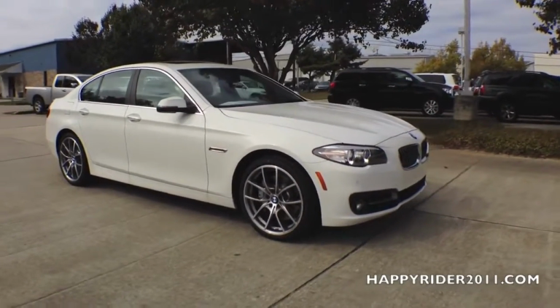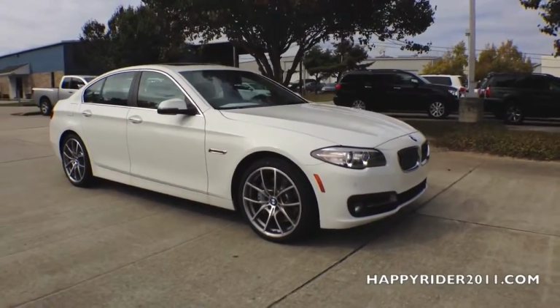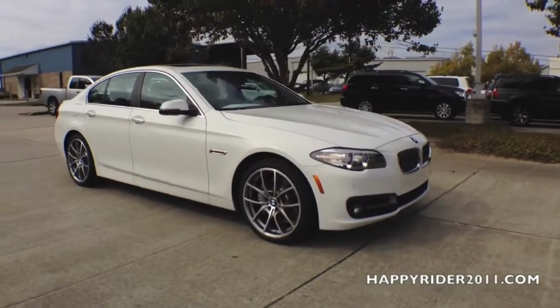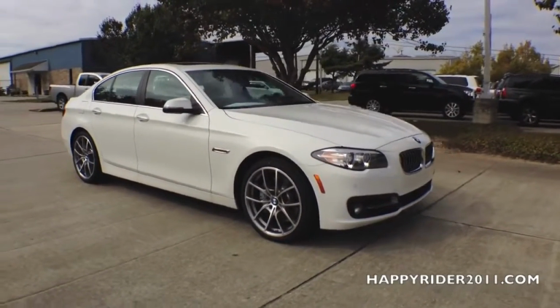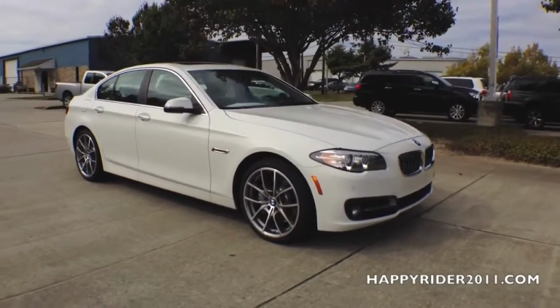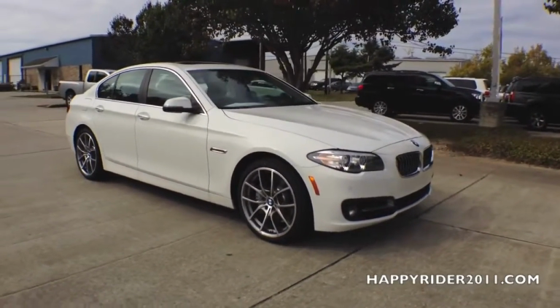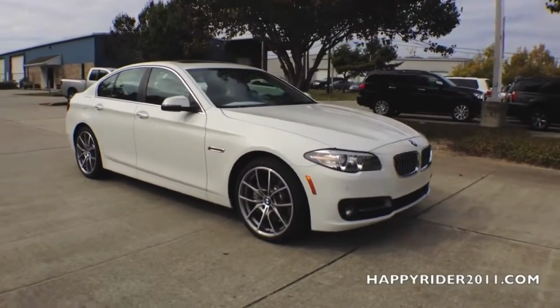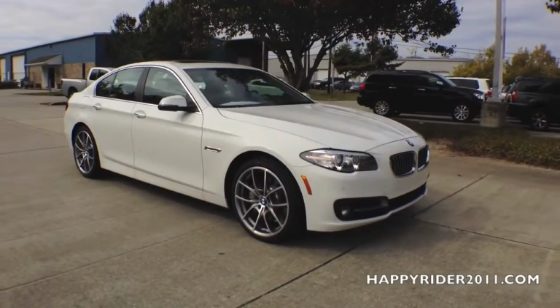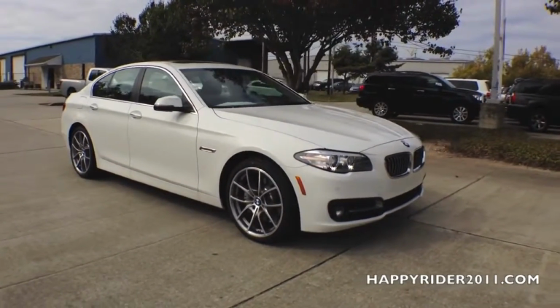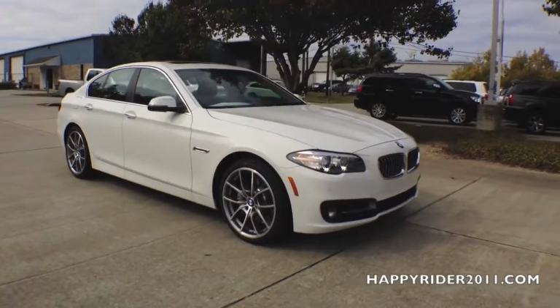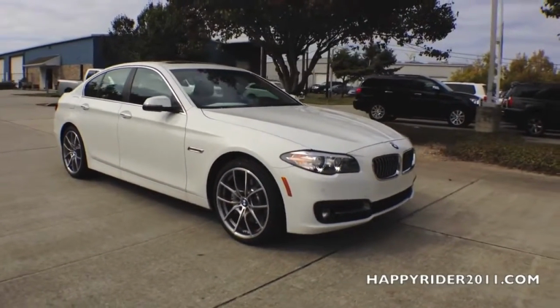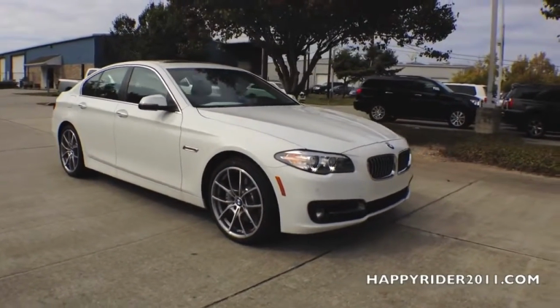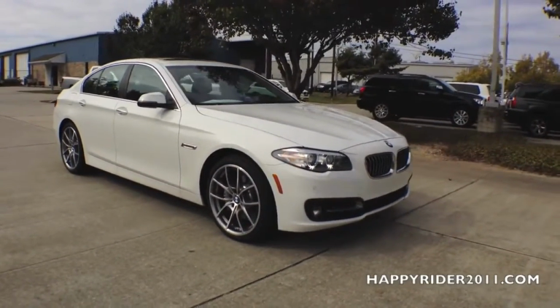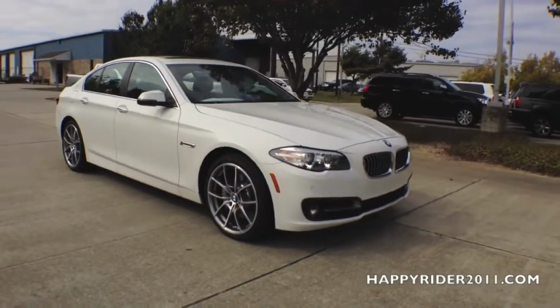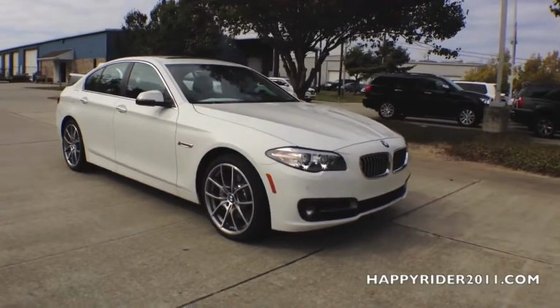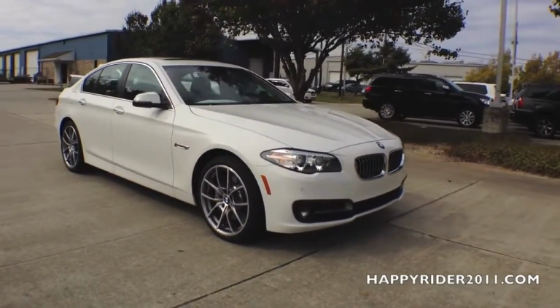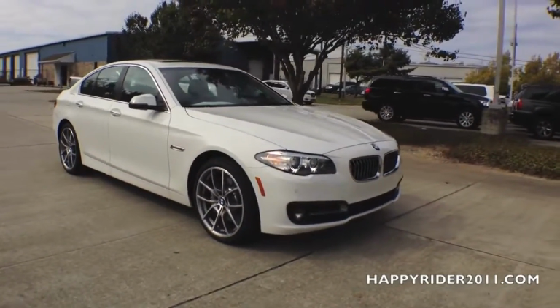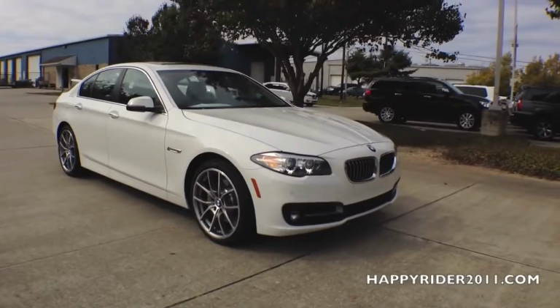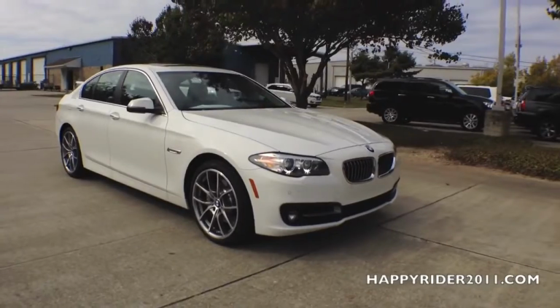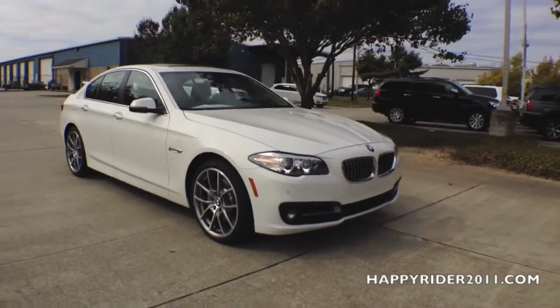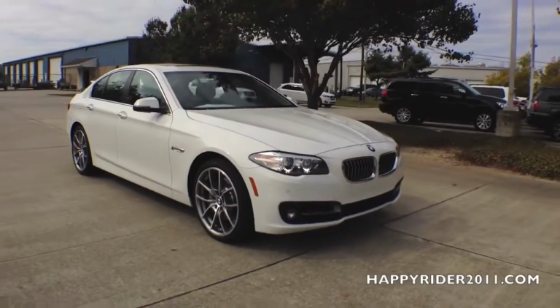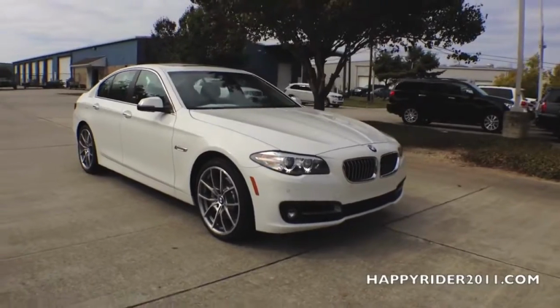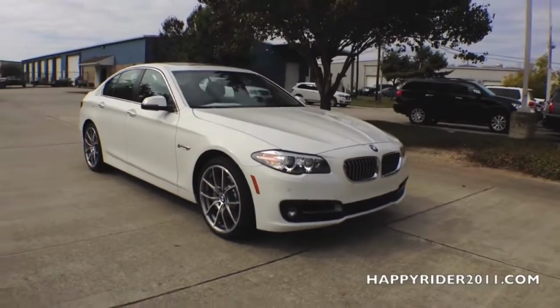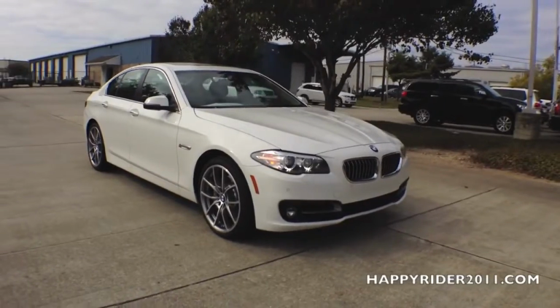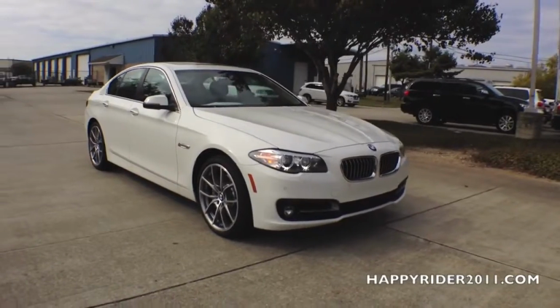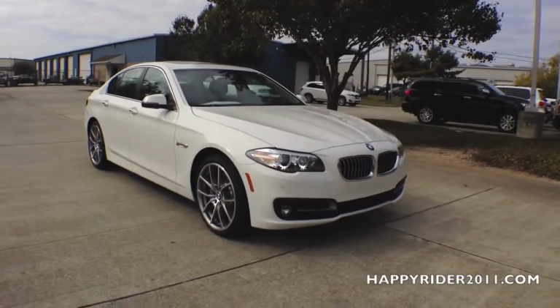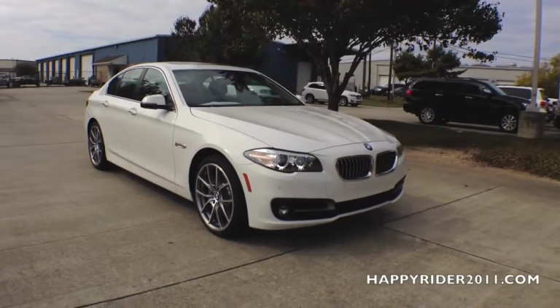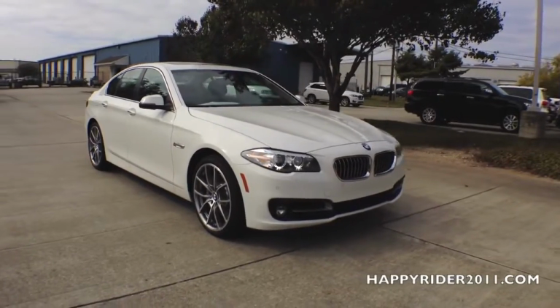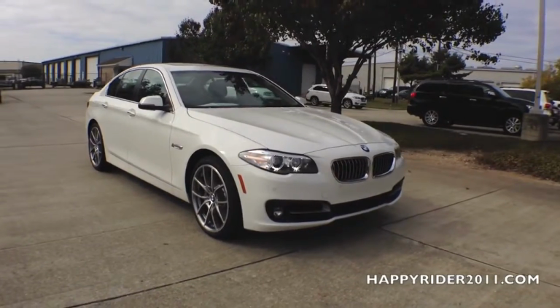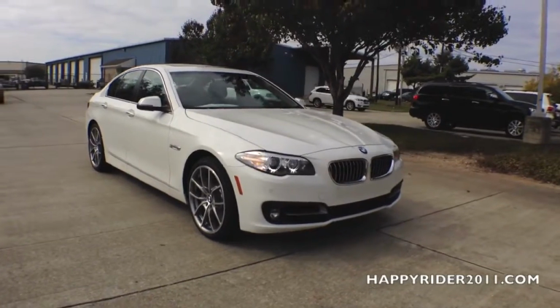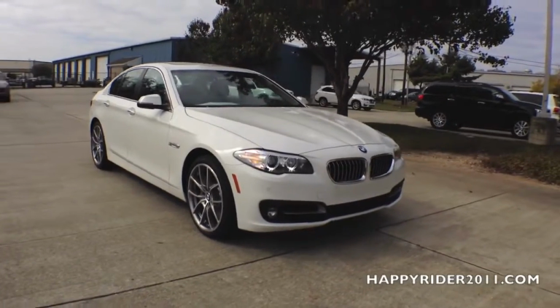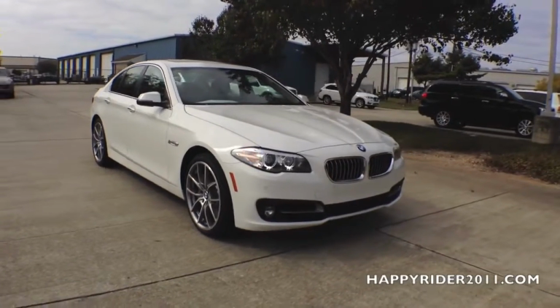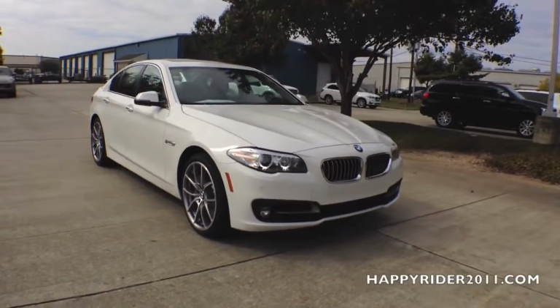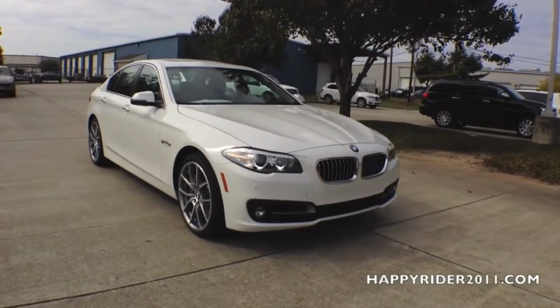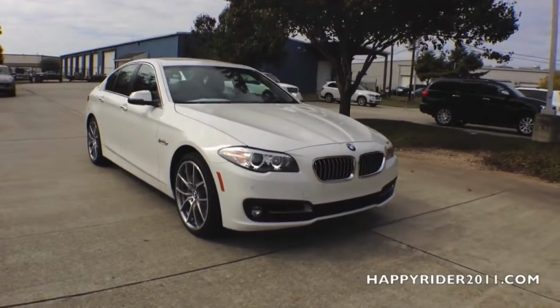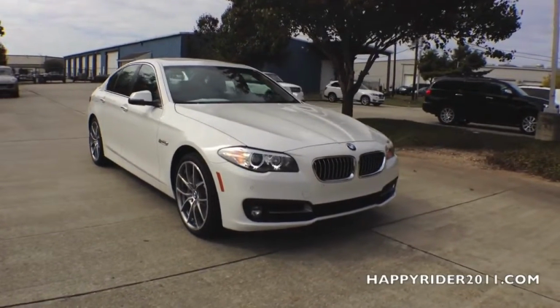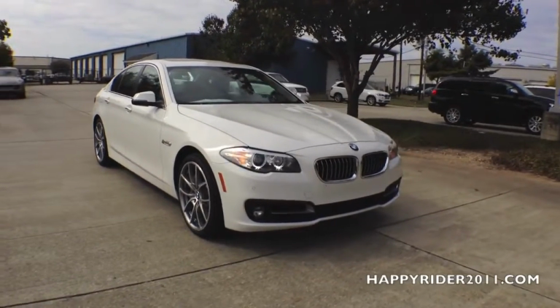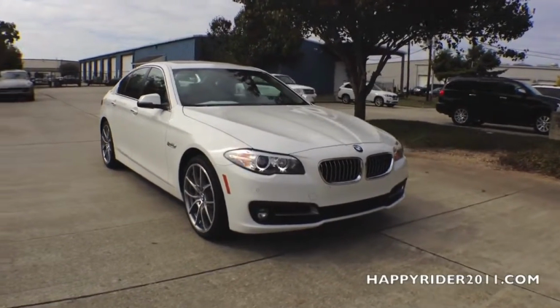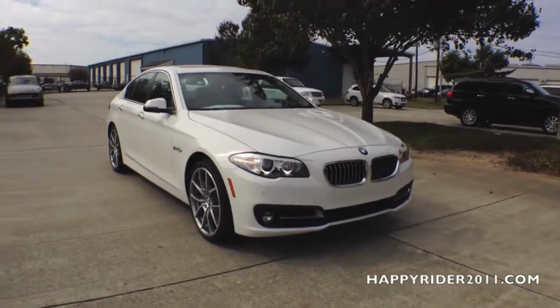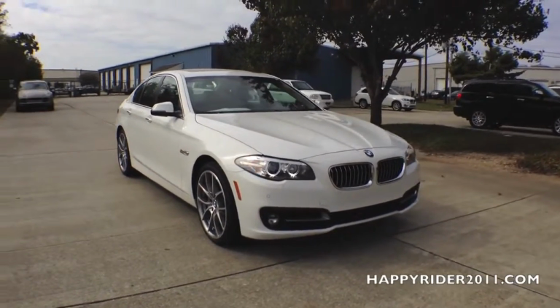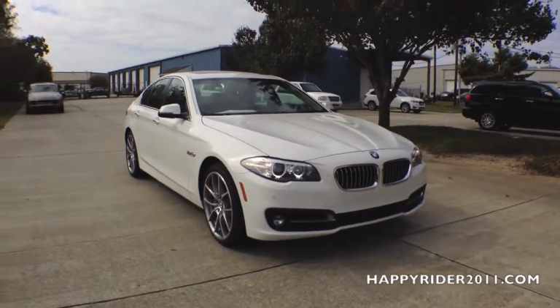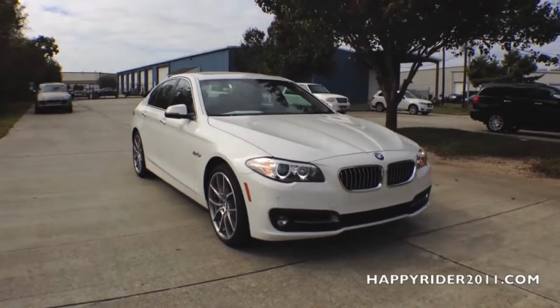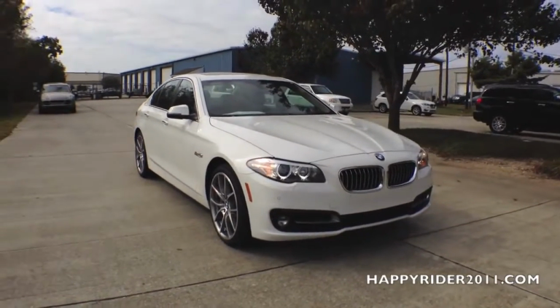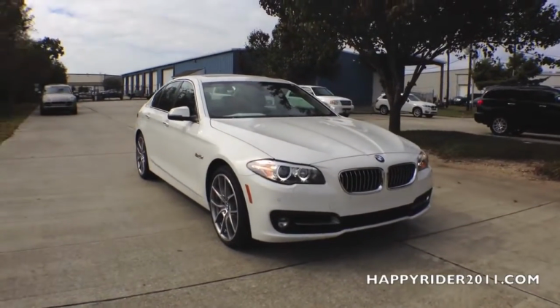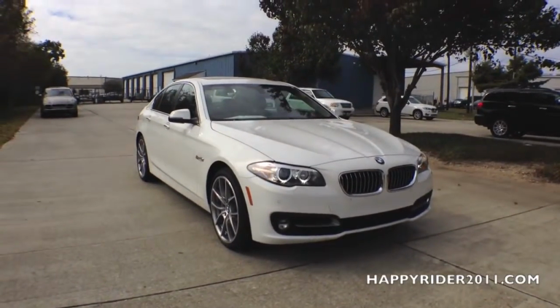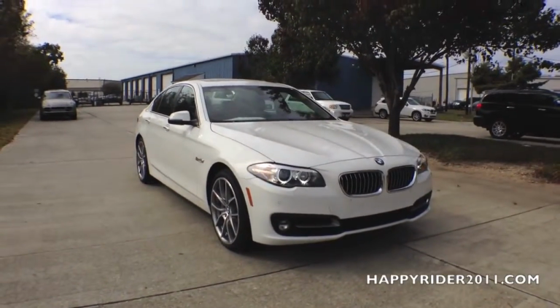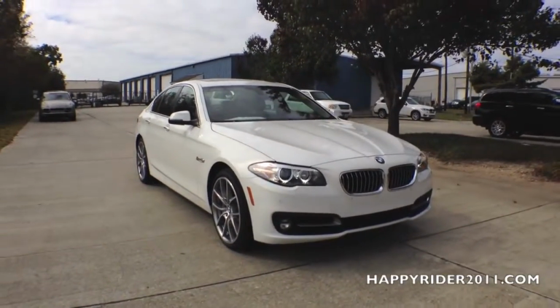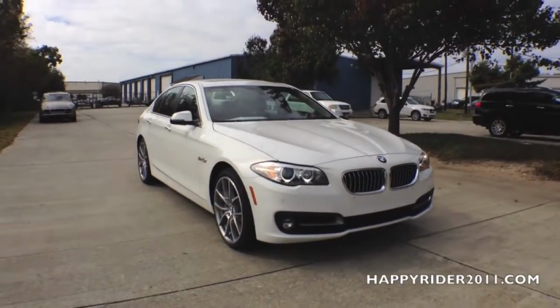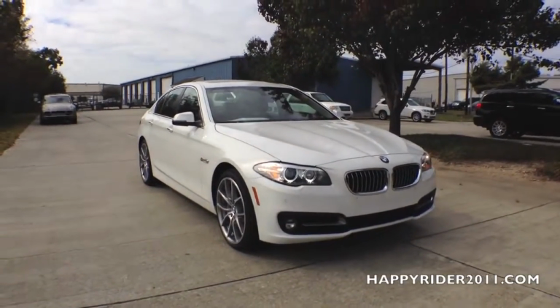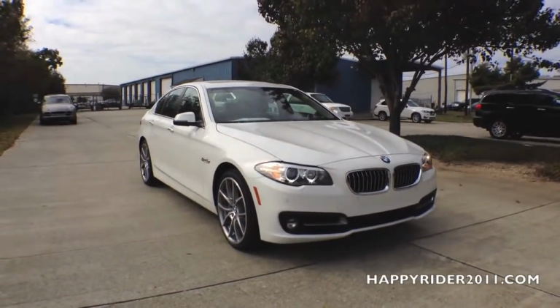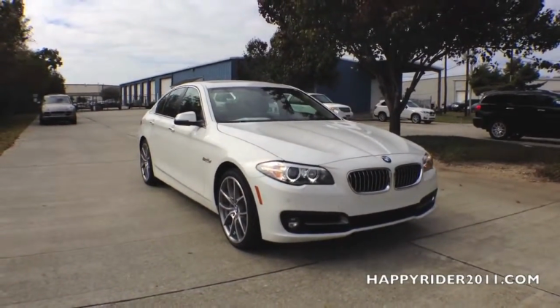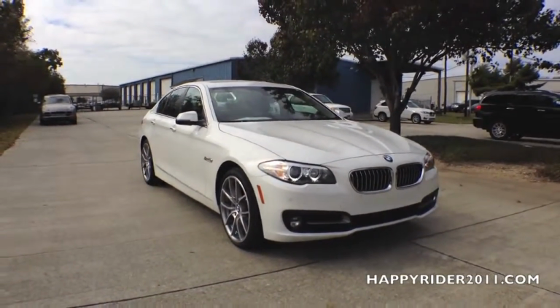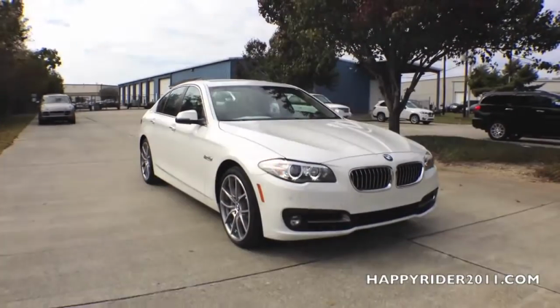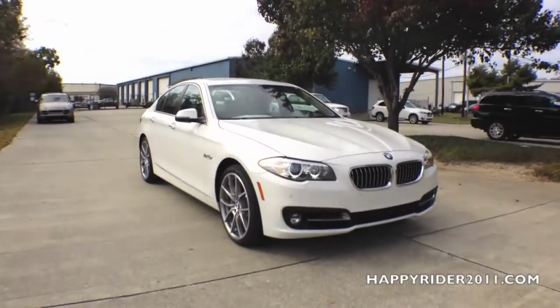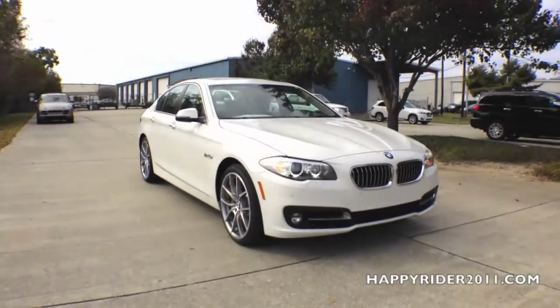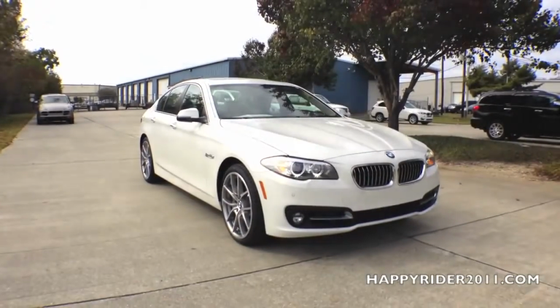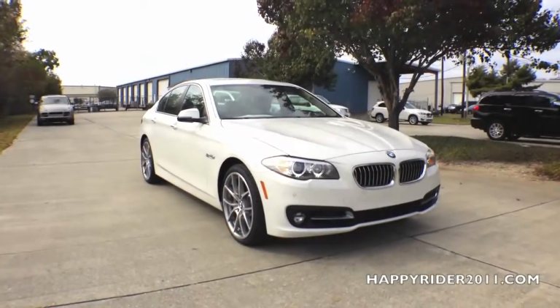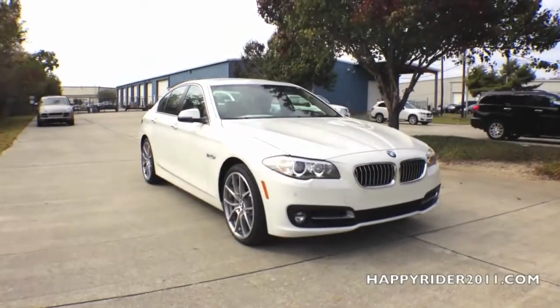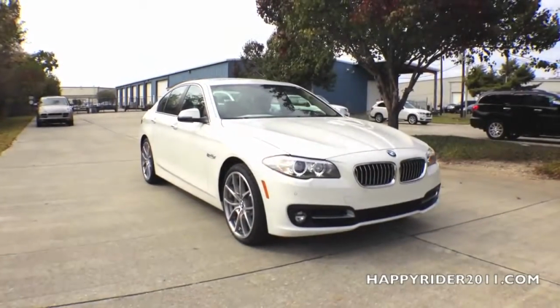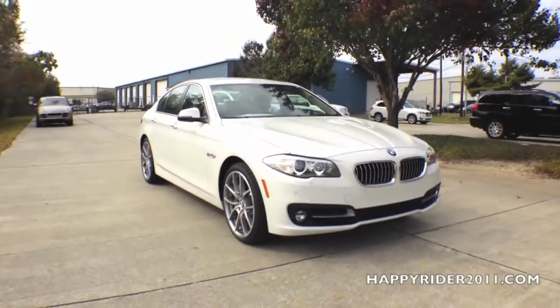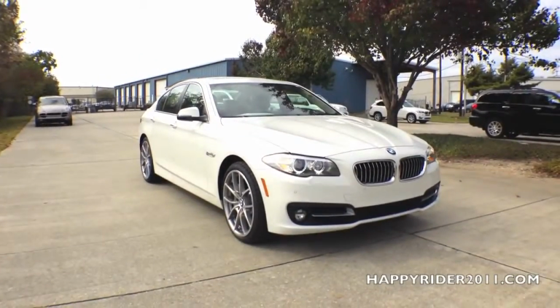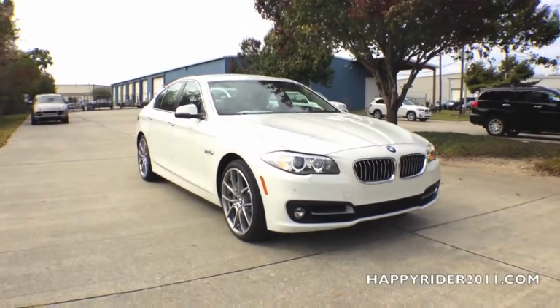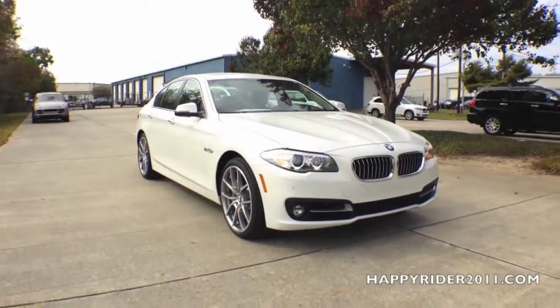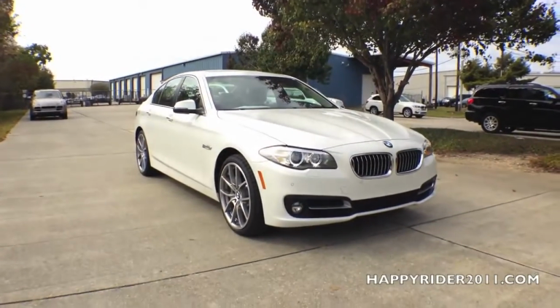Overall, I'm in agreement with BMW that the 2015 535i Sedan is indeed an exploration of beauty.